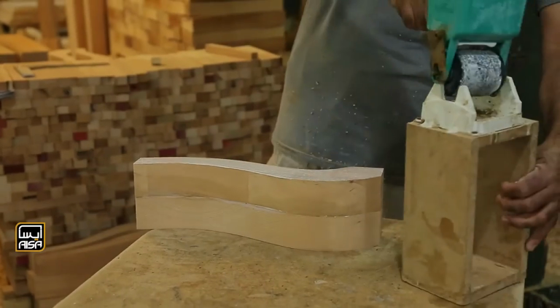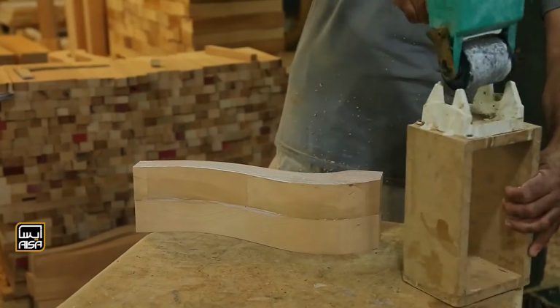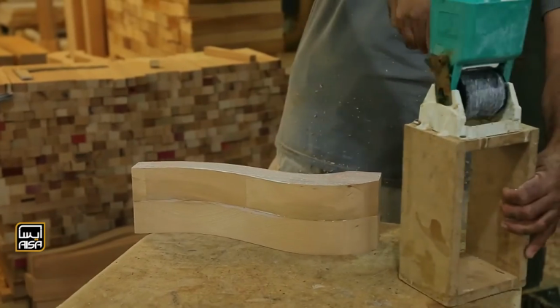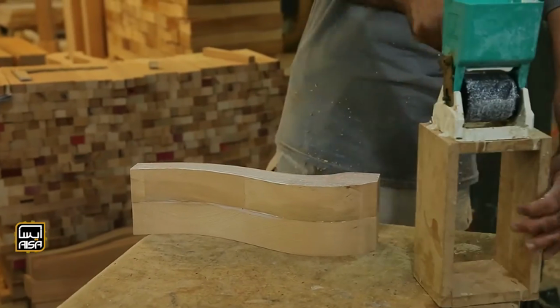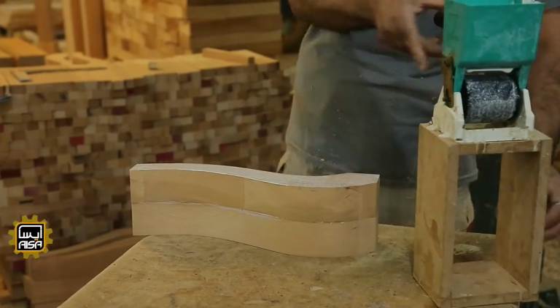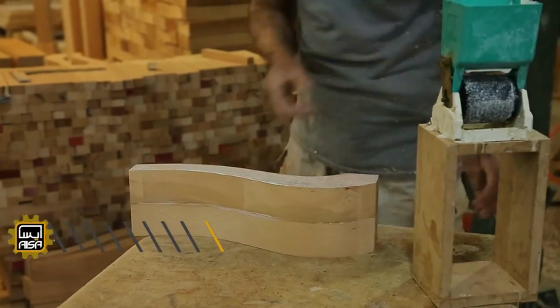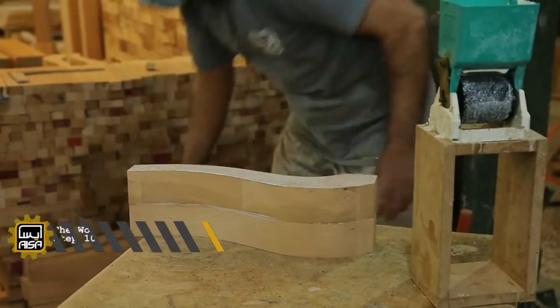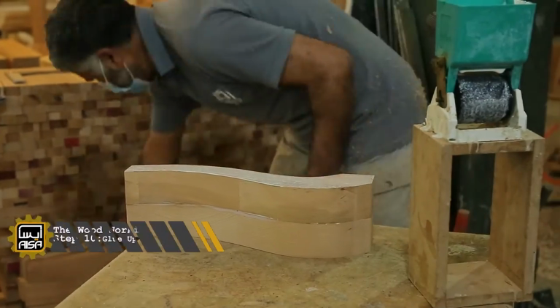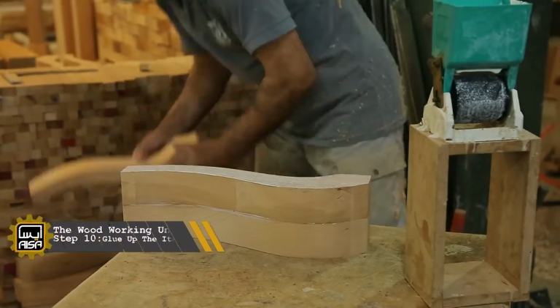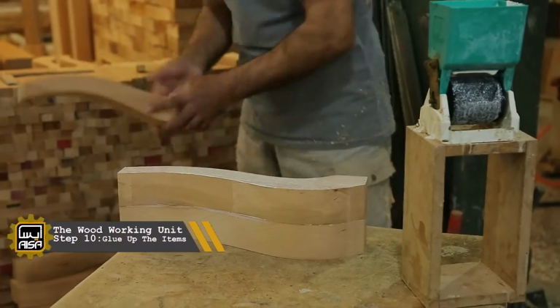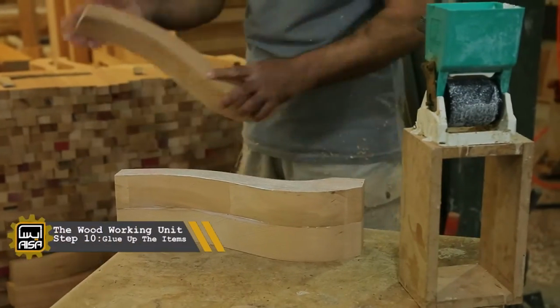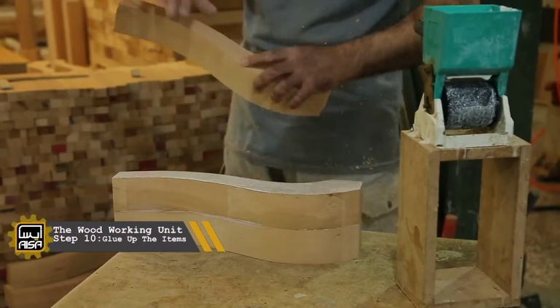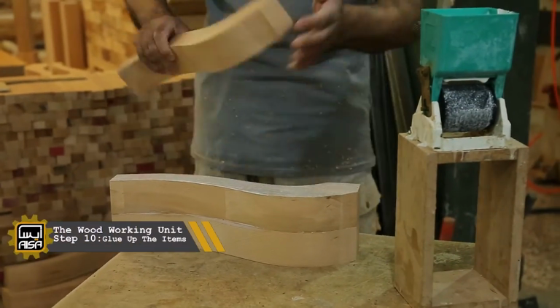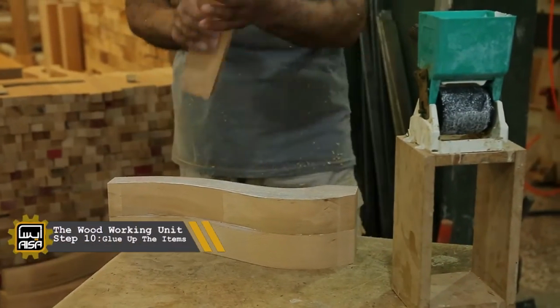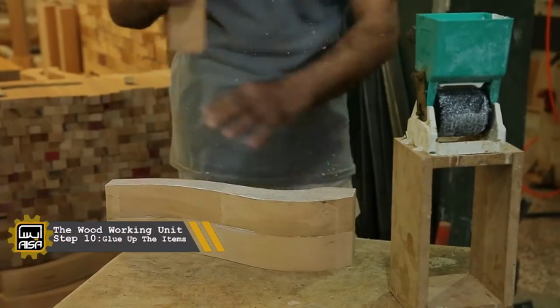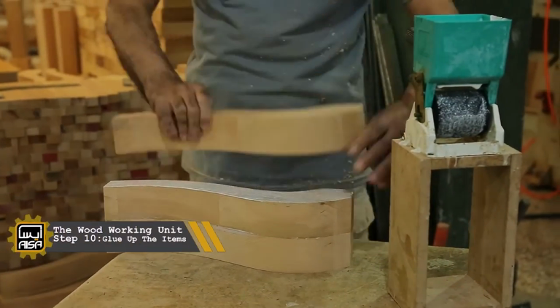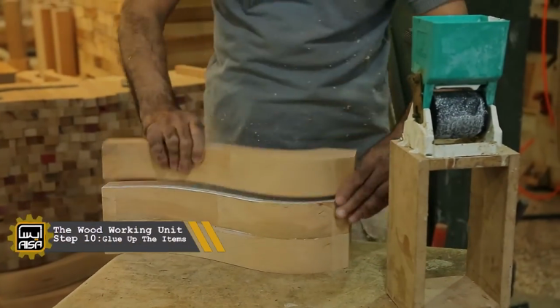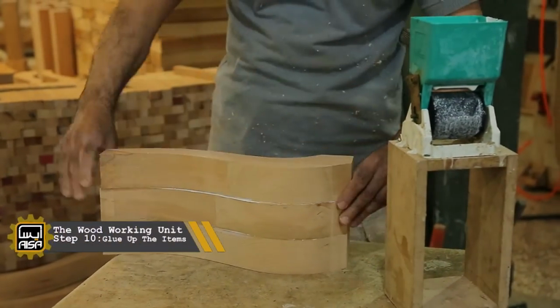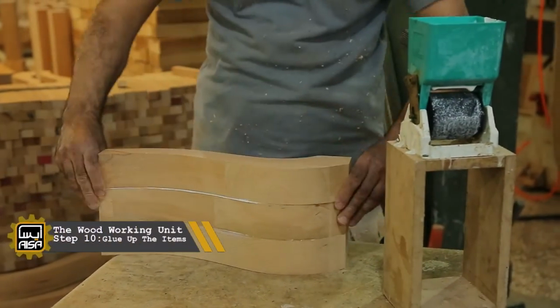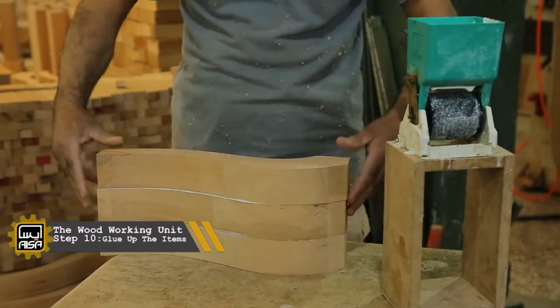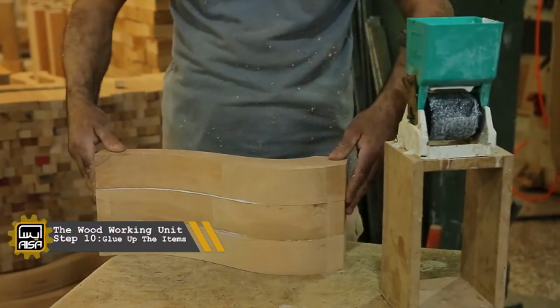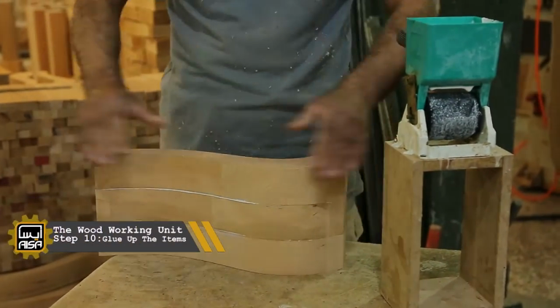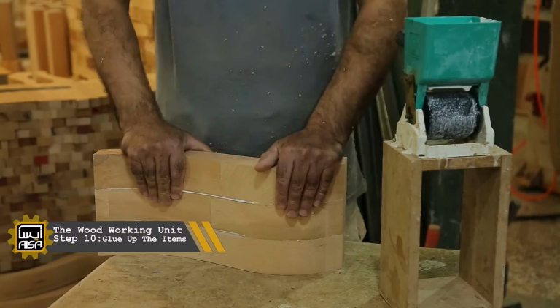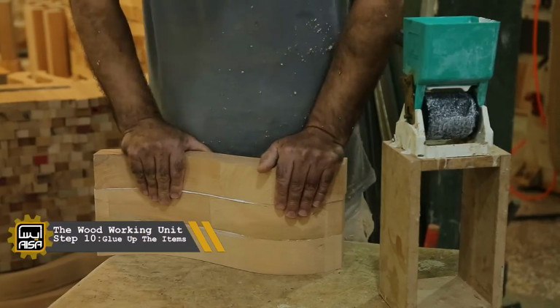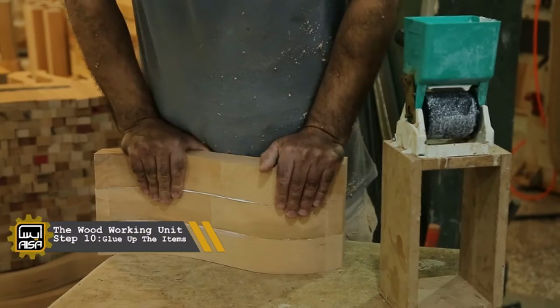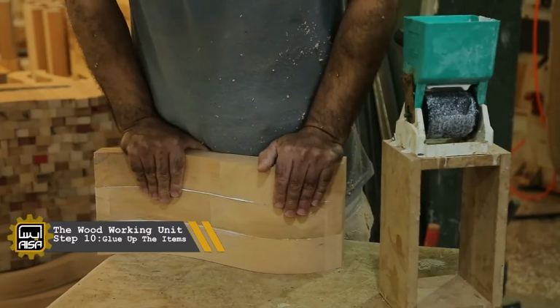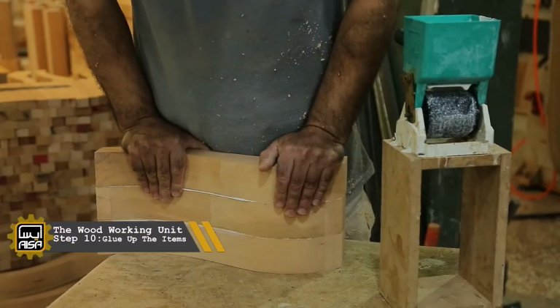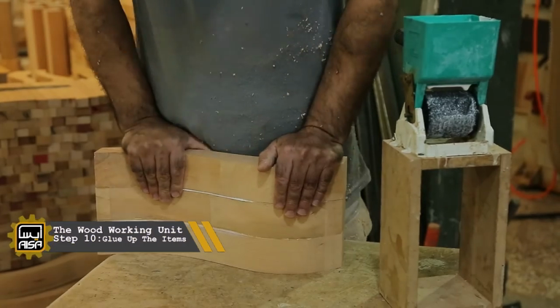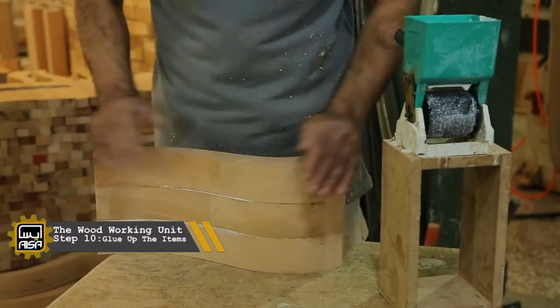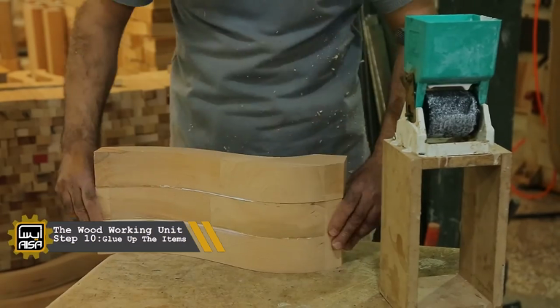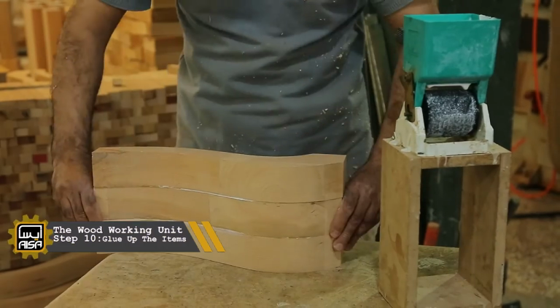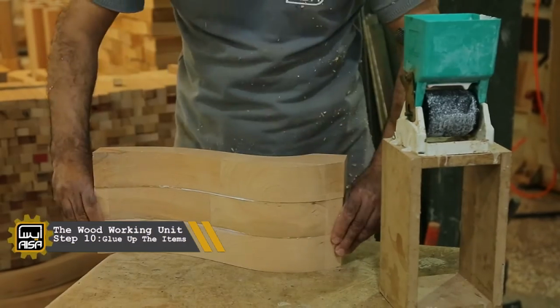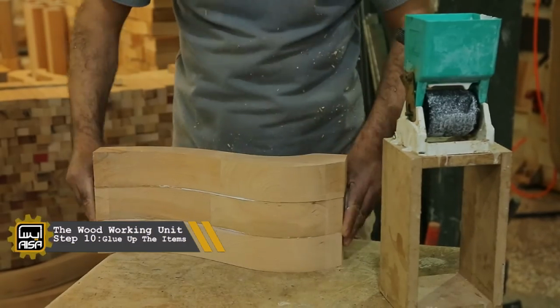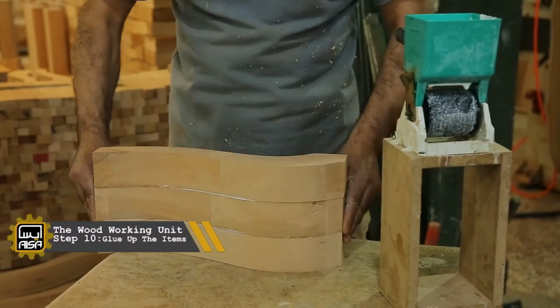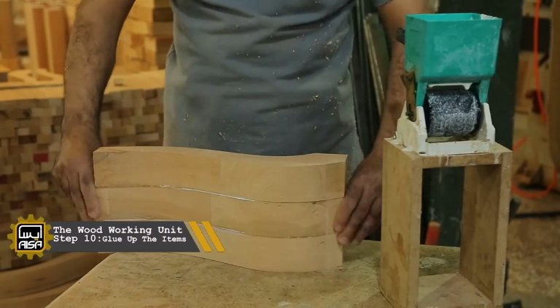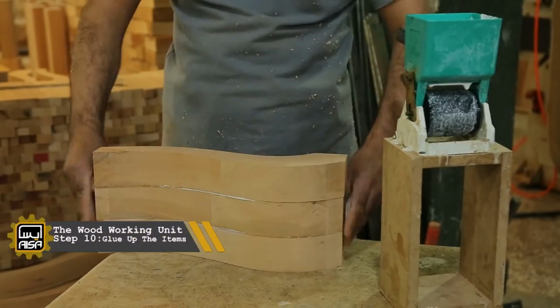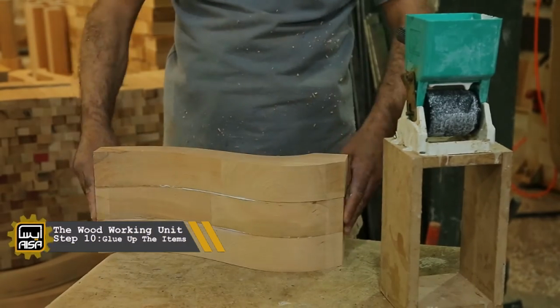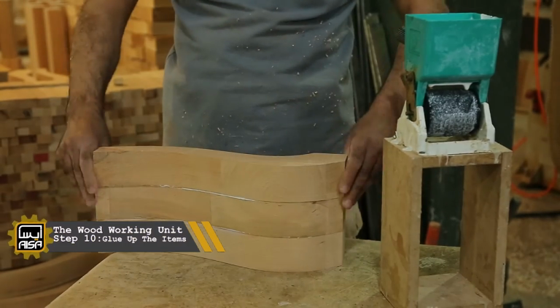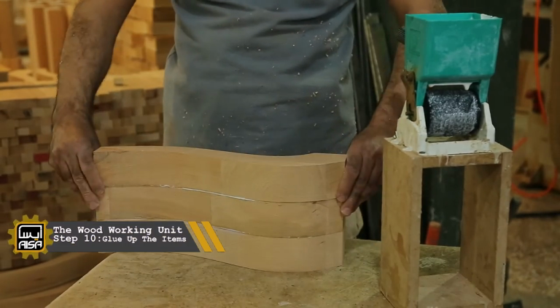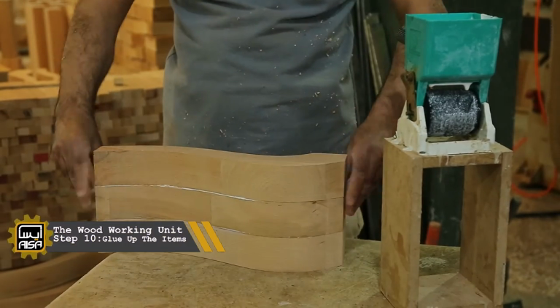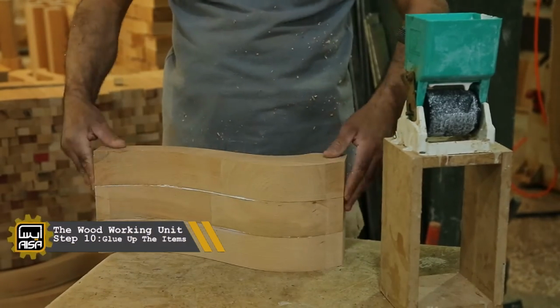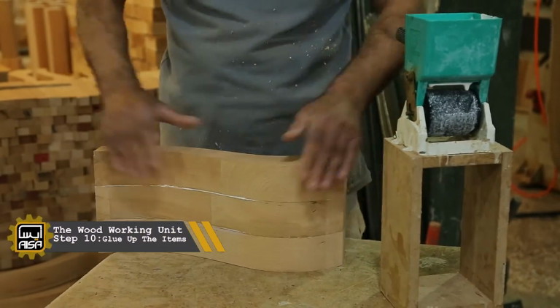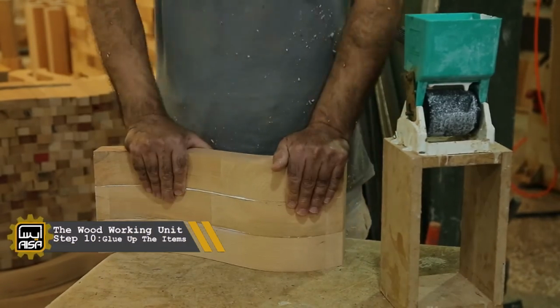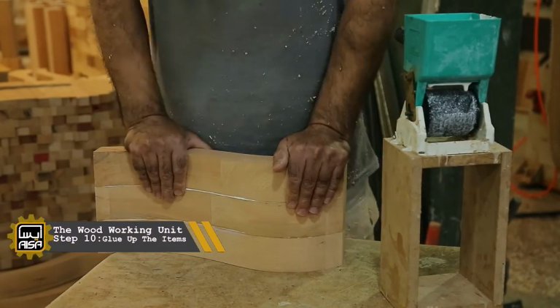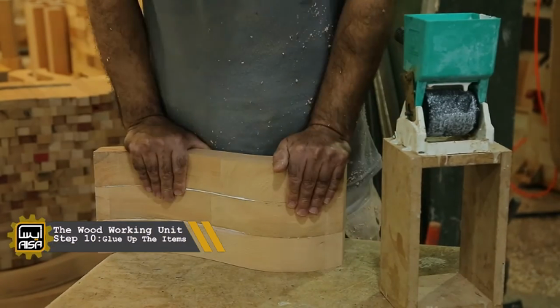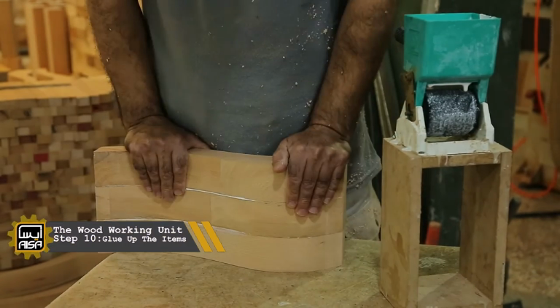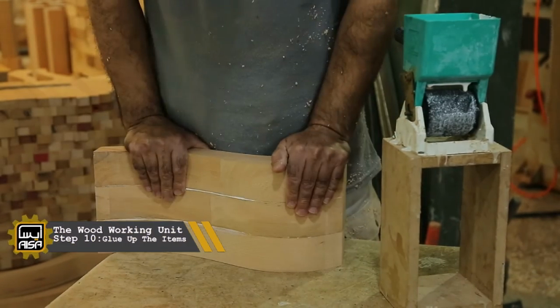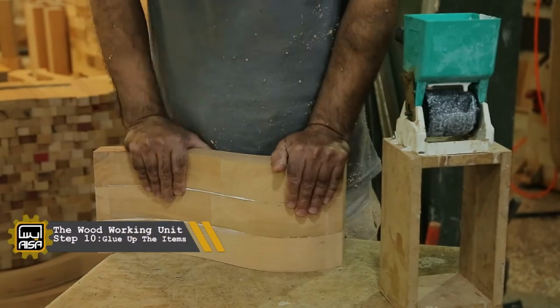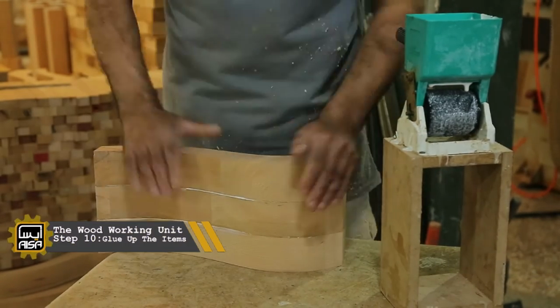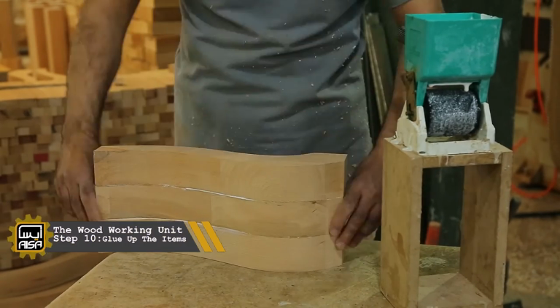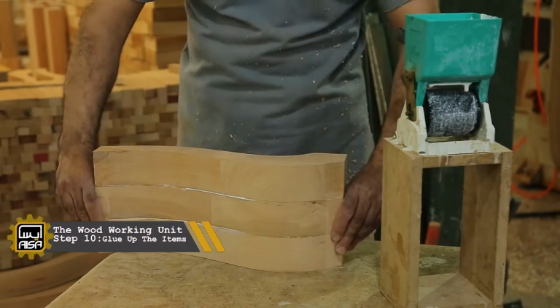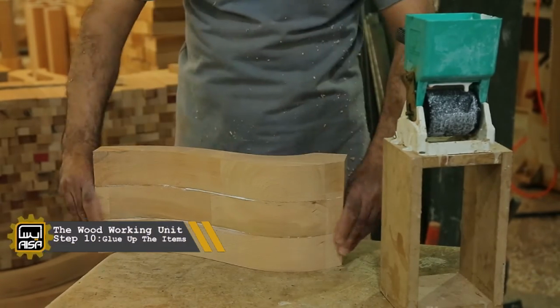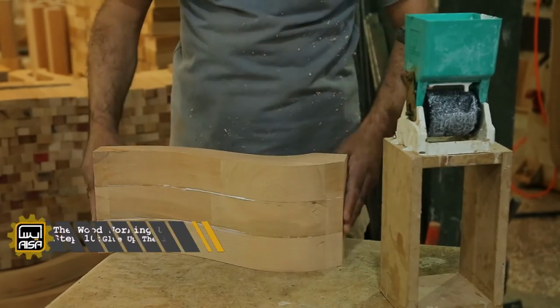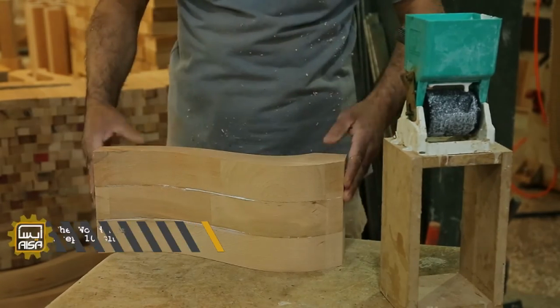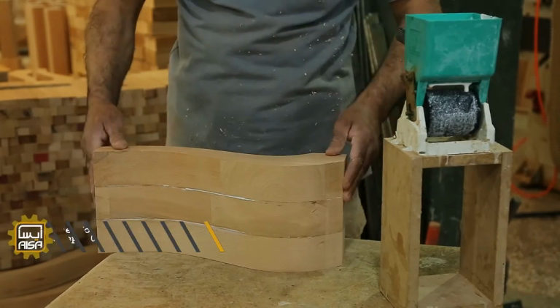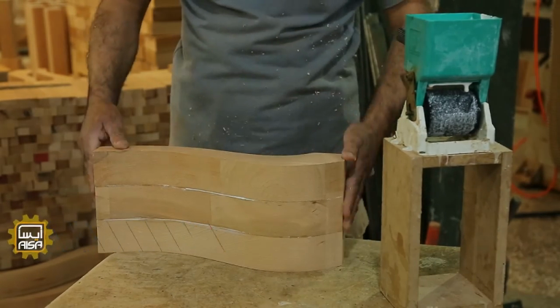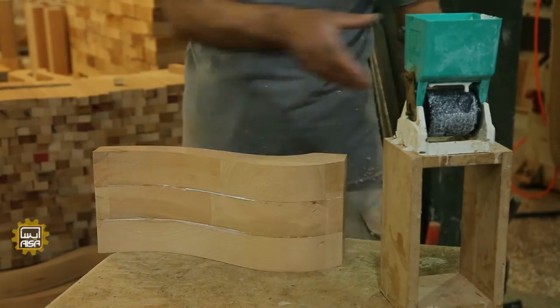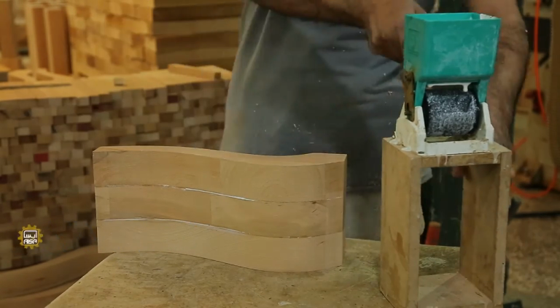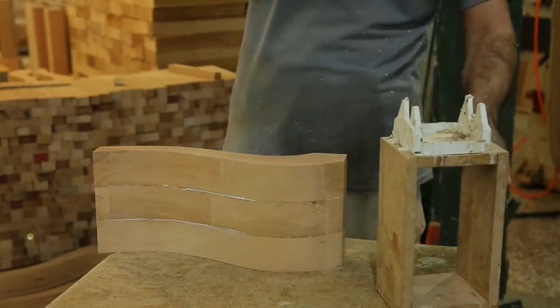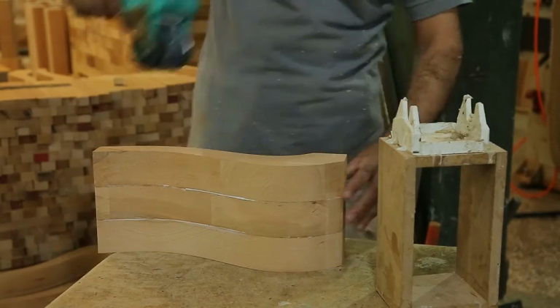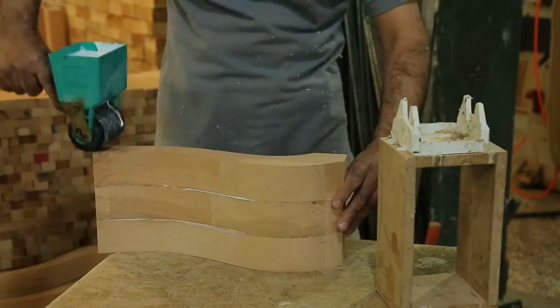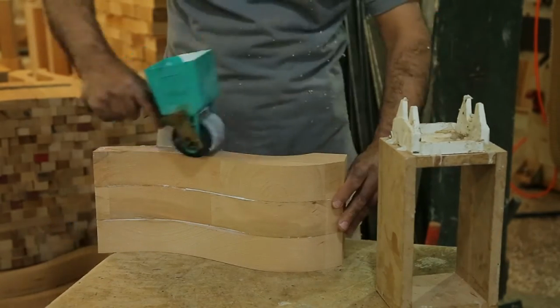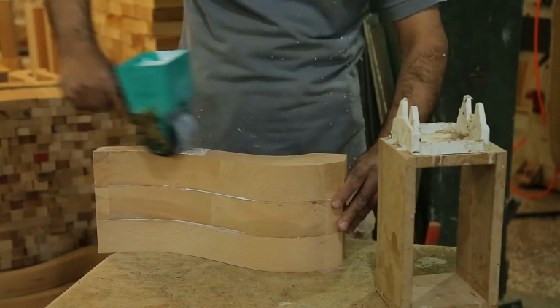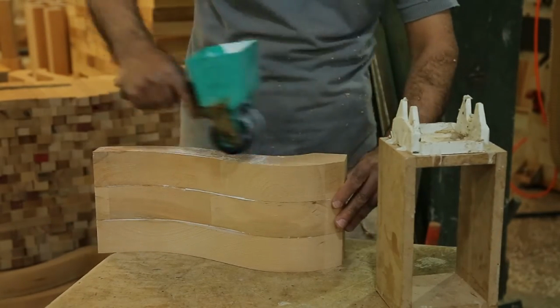Based on the operation process, we have to glue the items, stick them together and clamp them strongly.